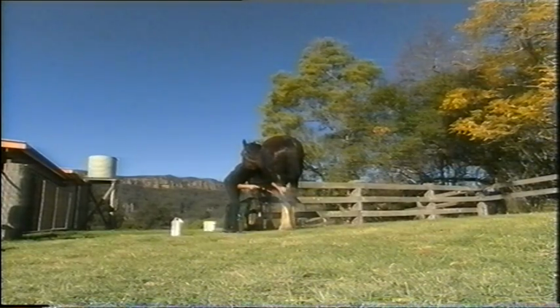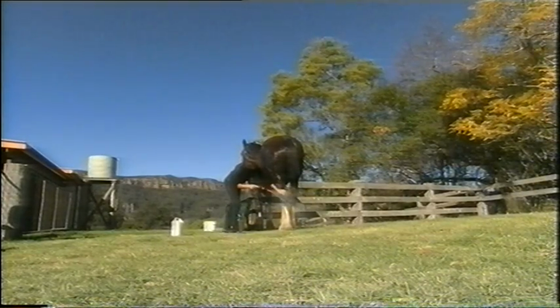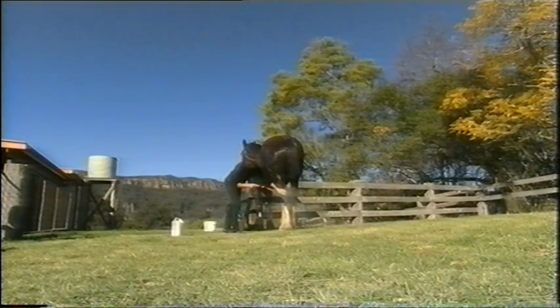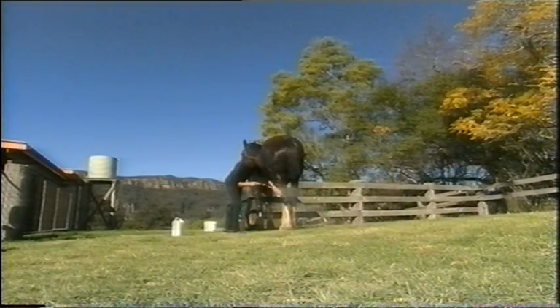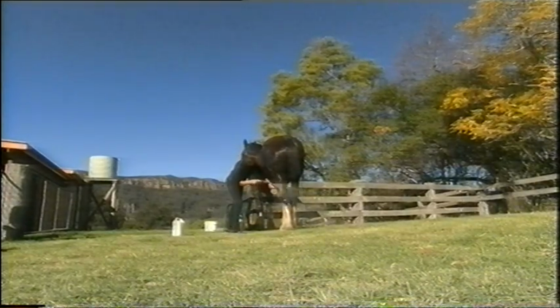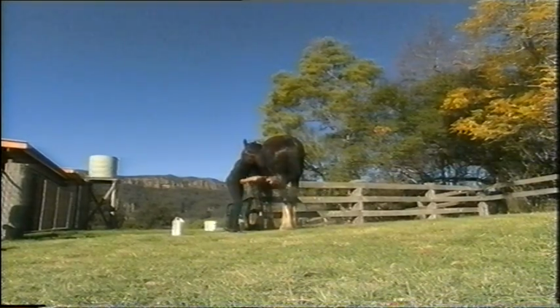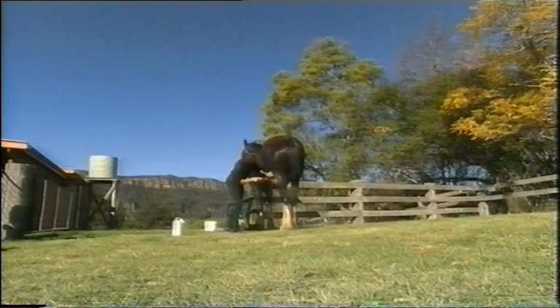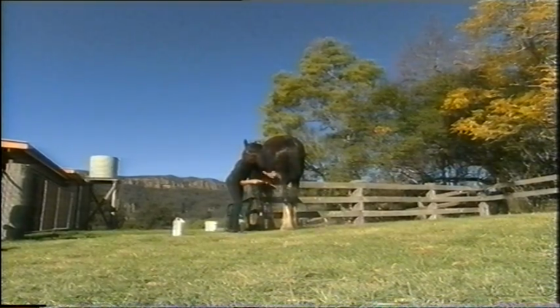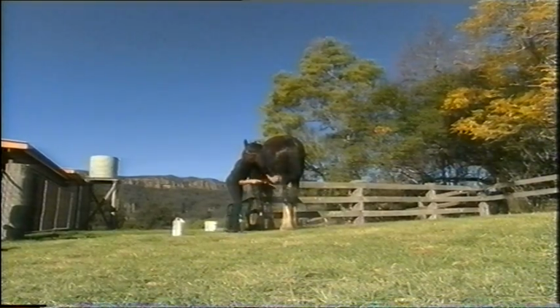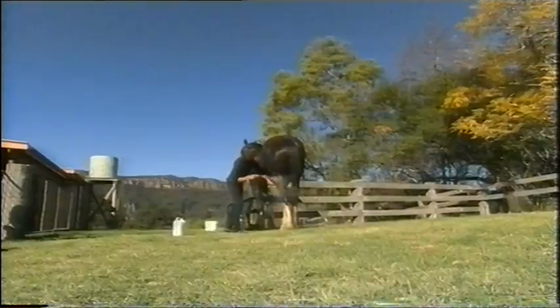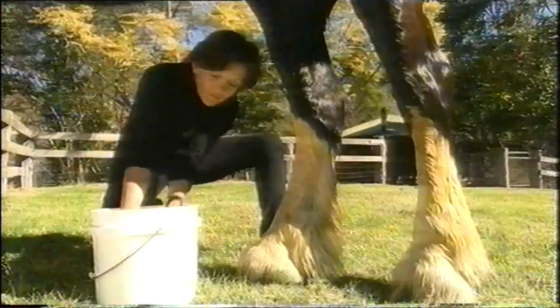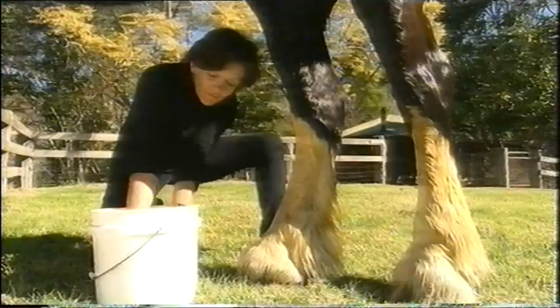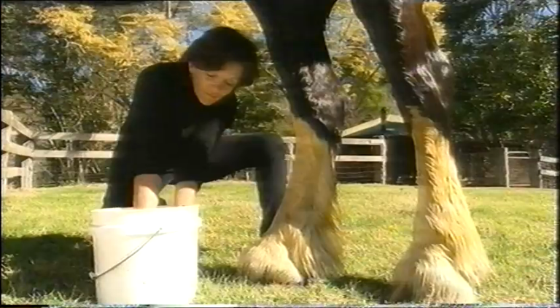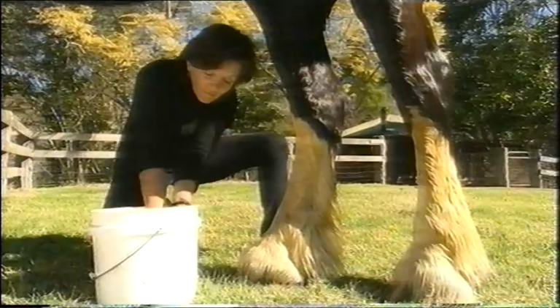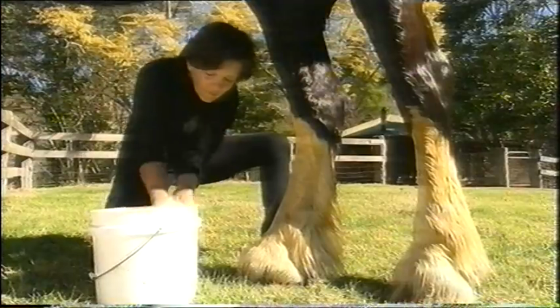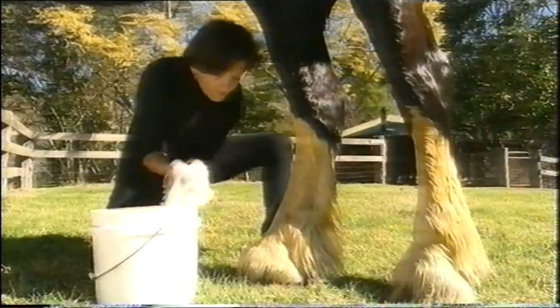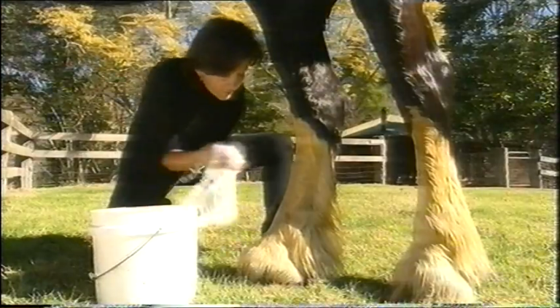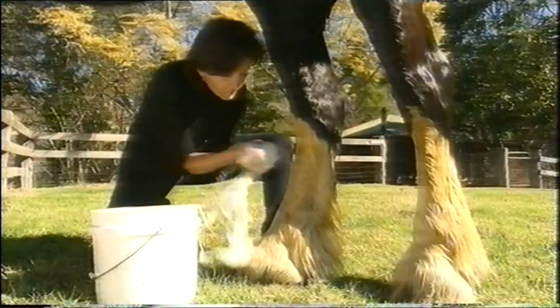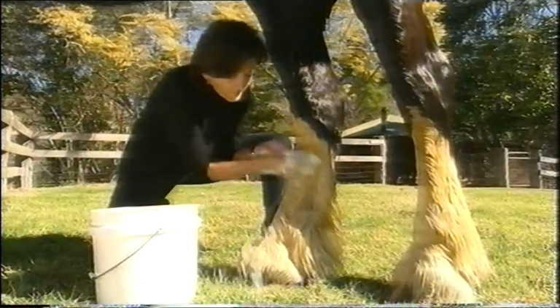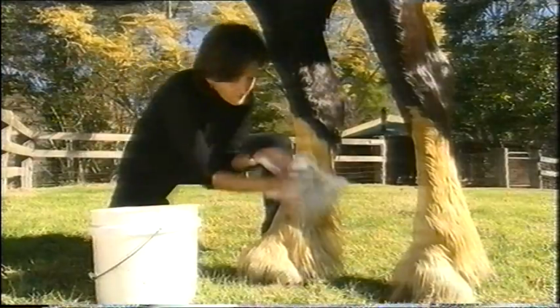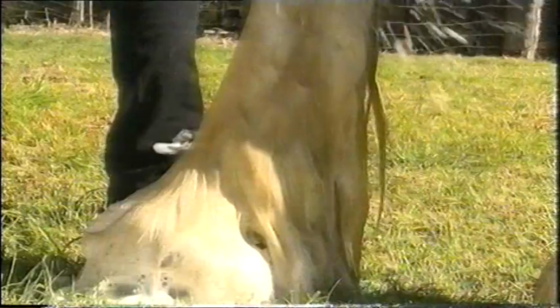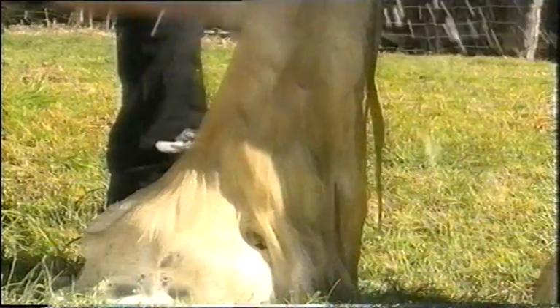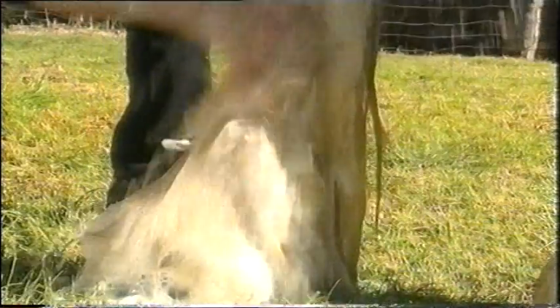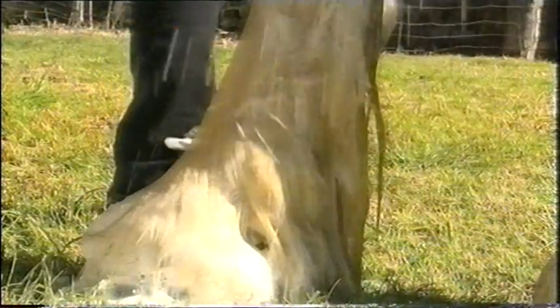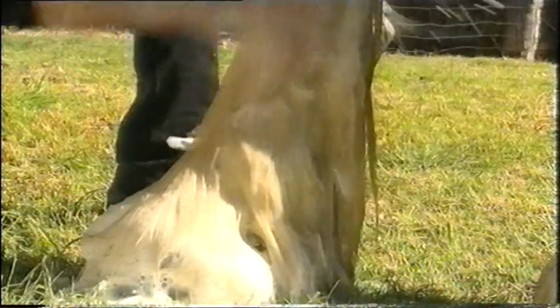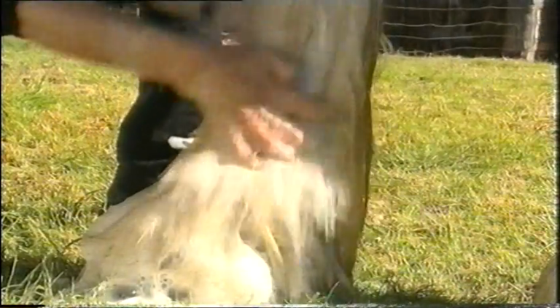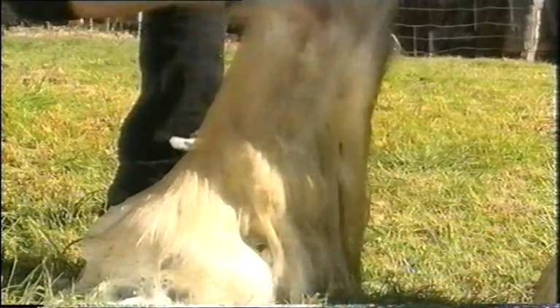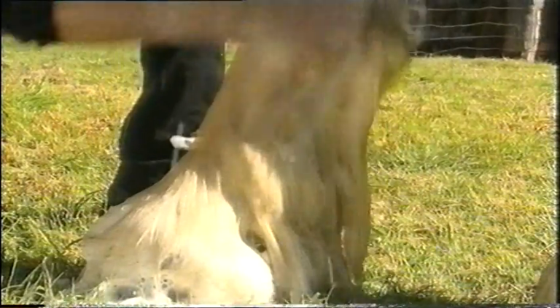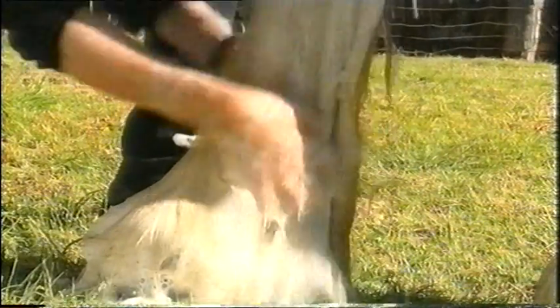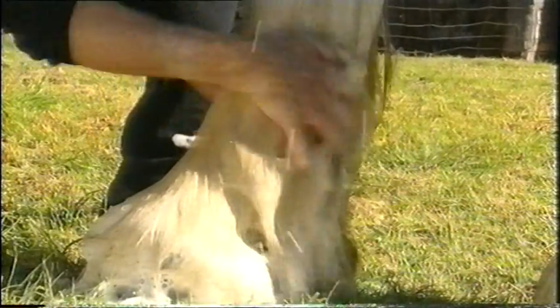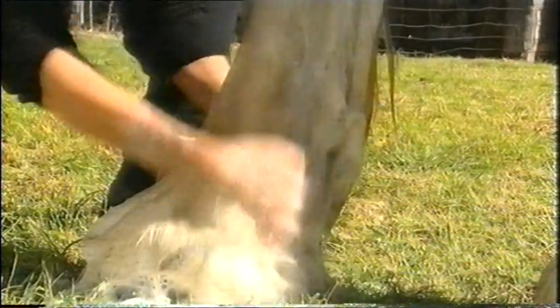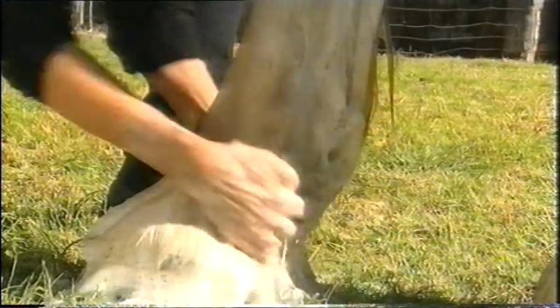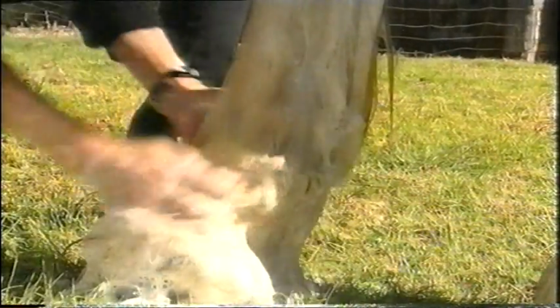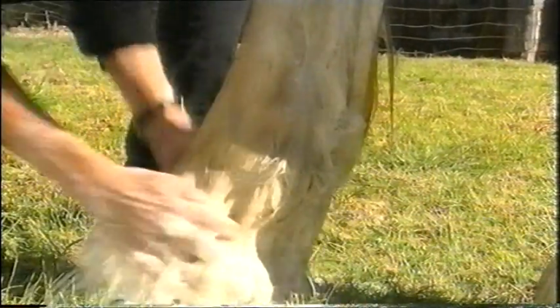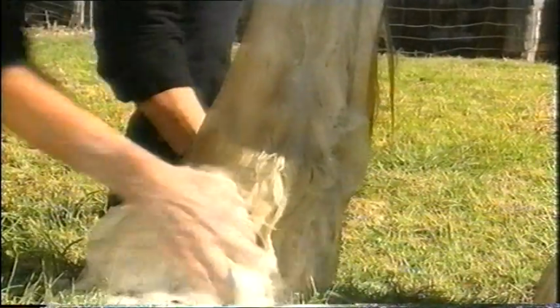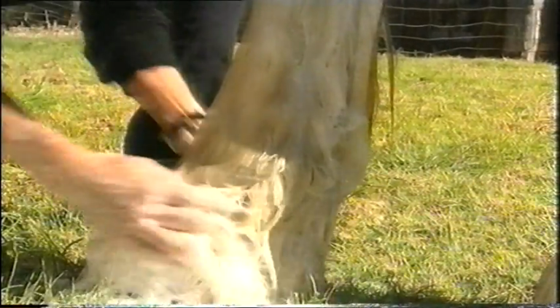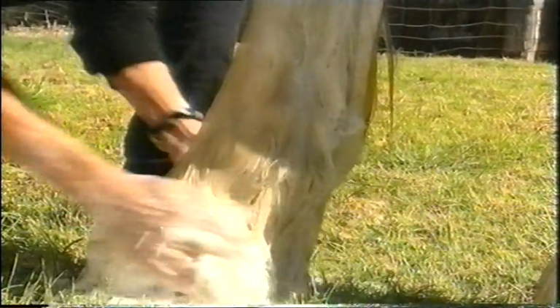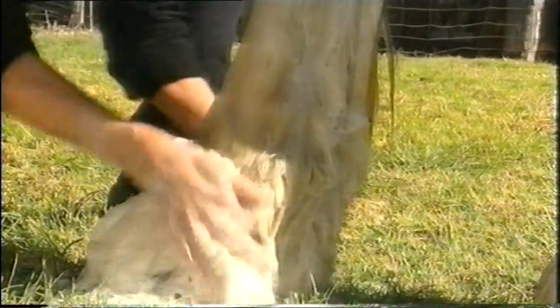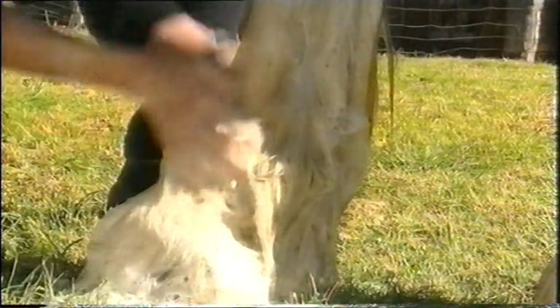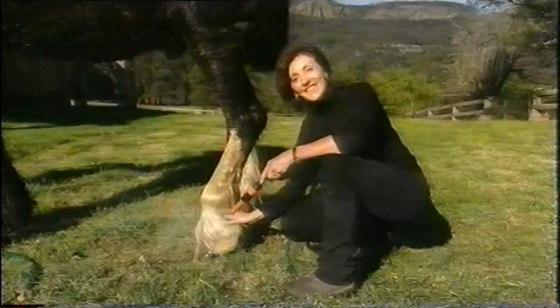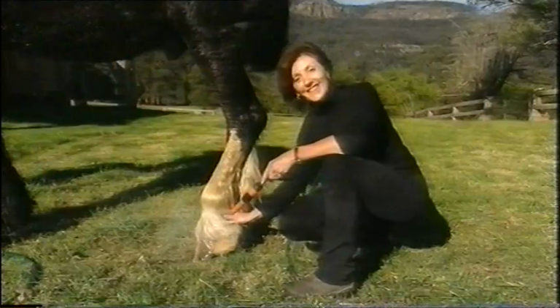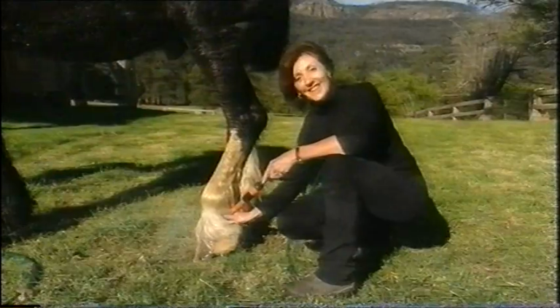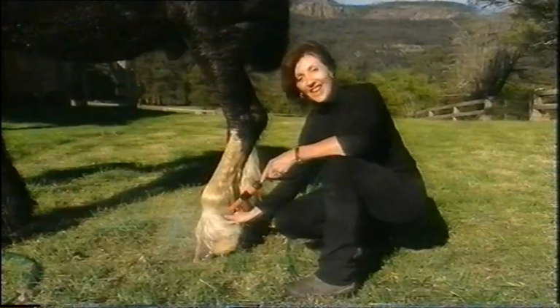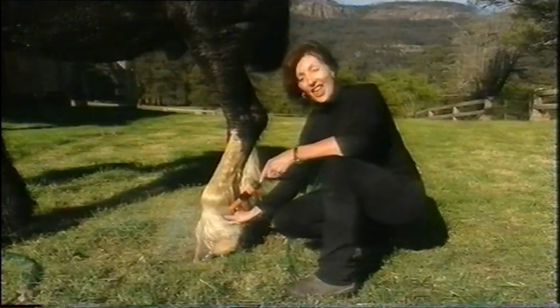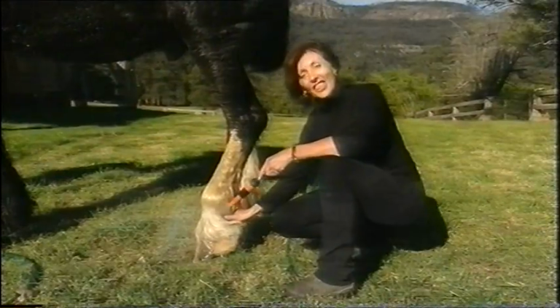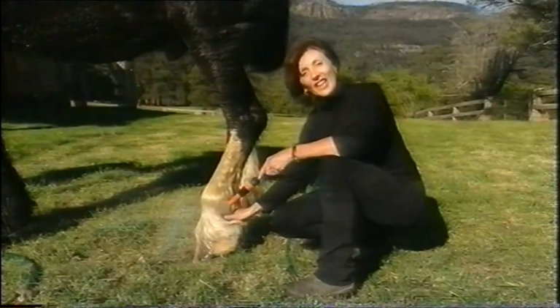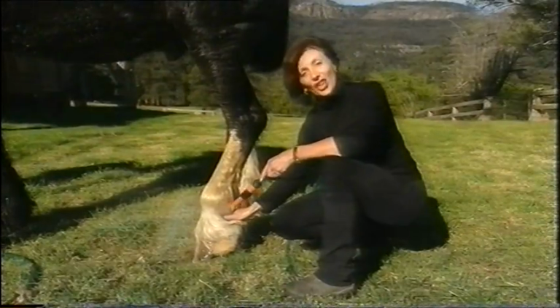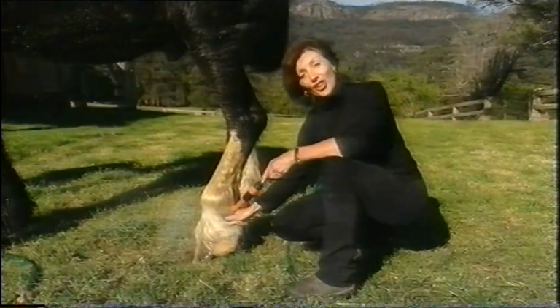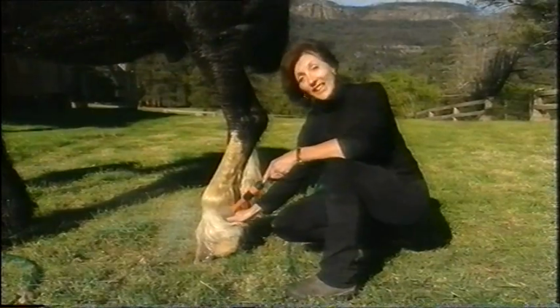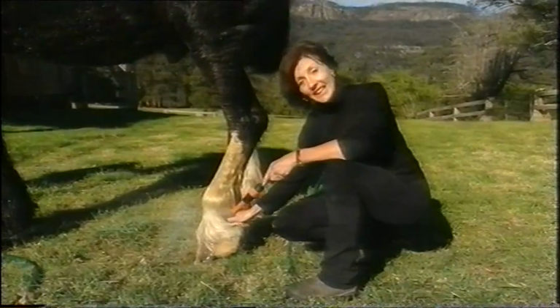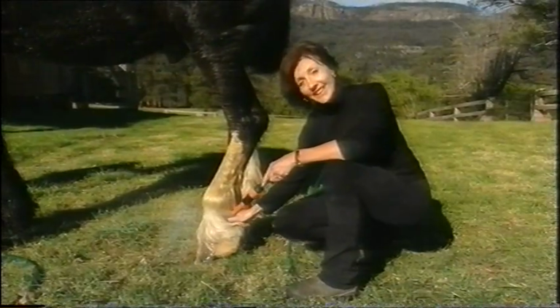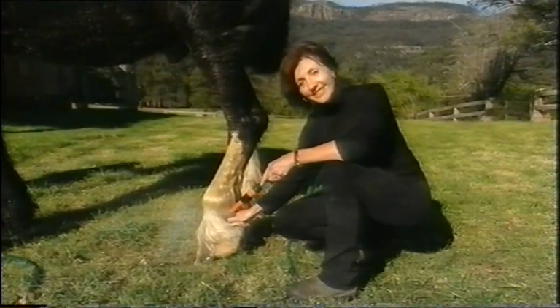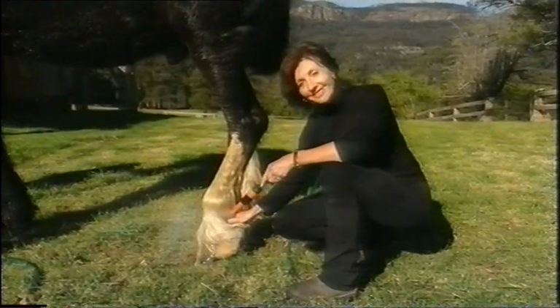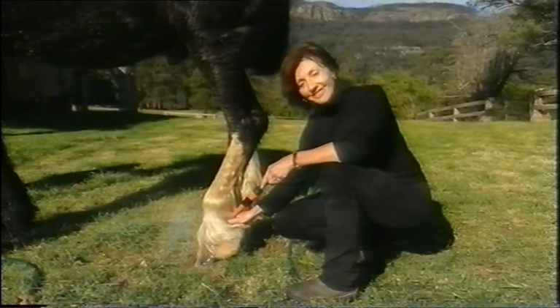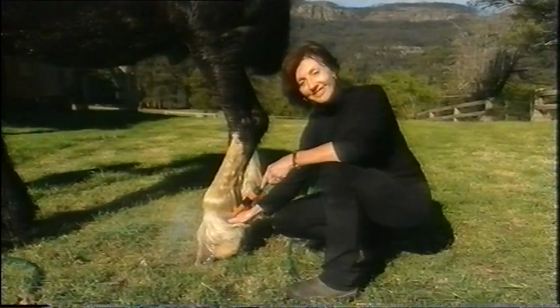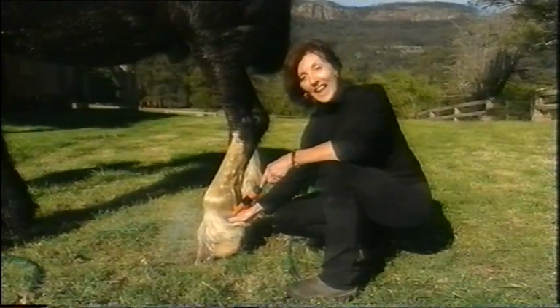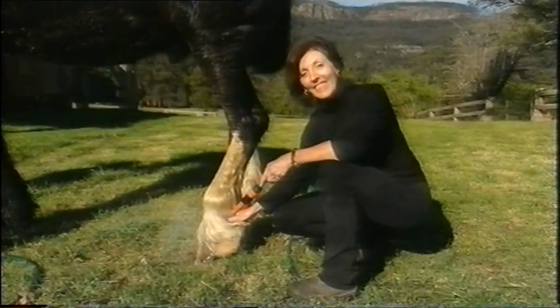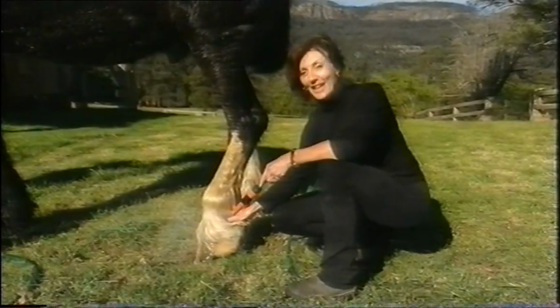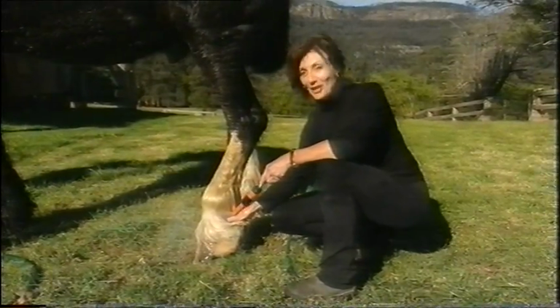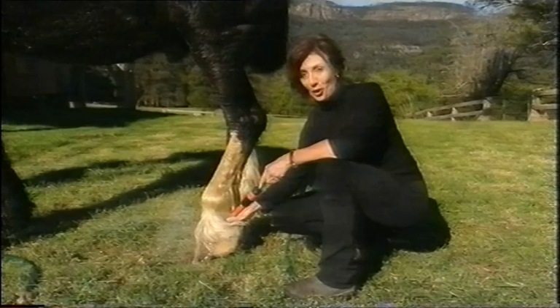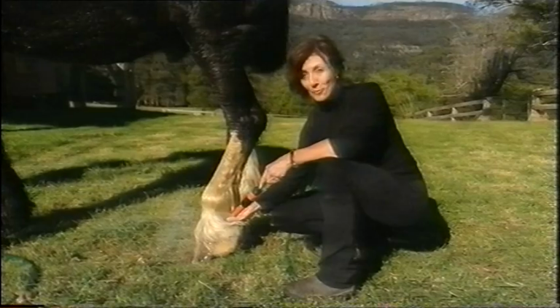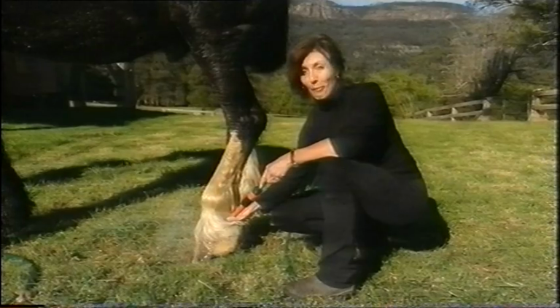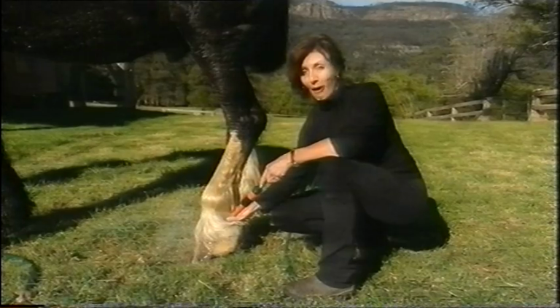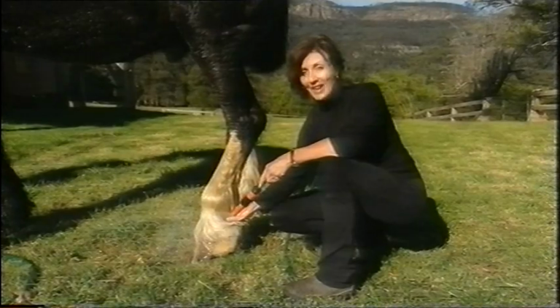You can forget about any nasty behaviour when it comes to Shires. They don't kick and they don't bite.